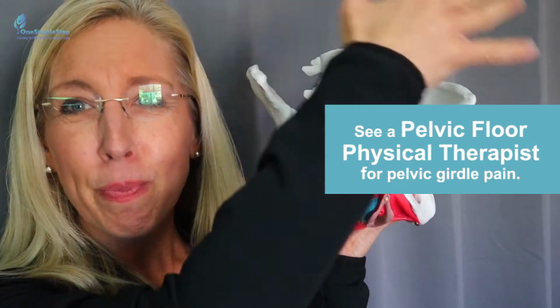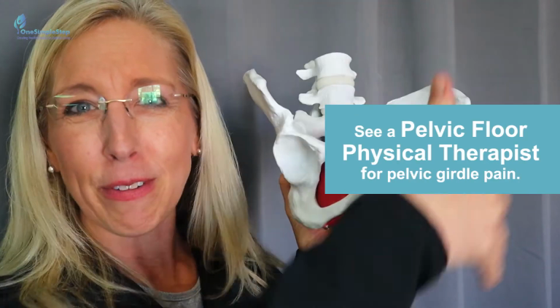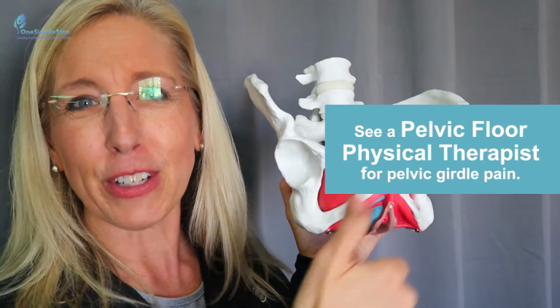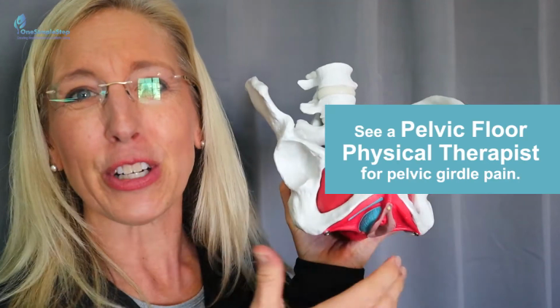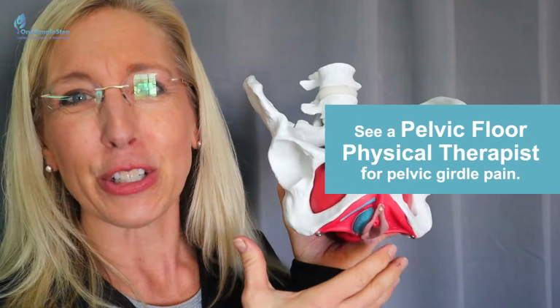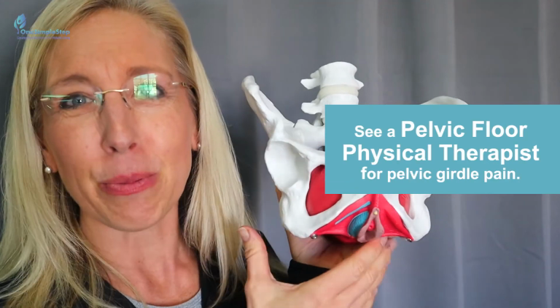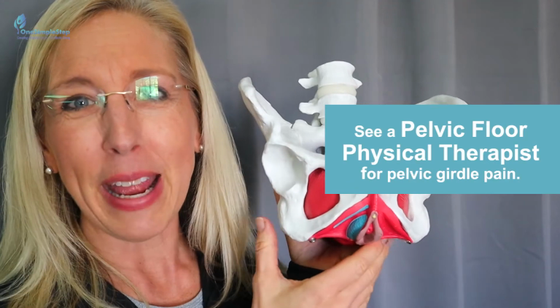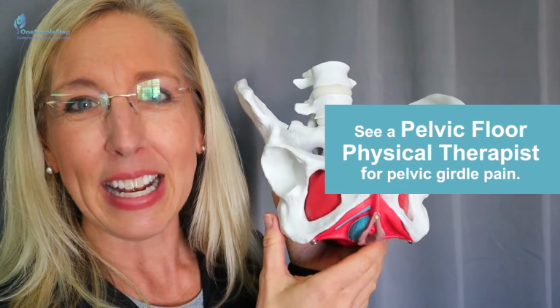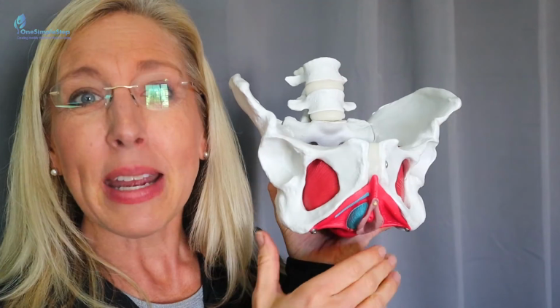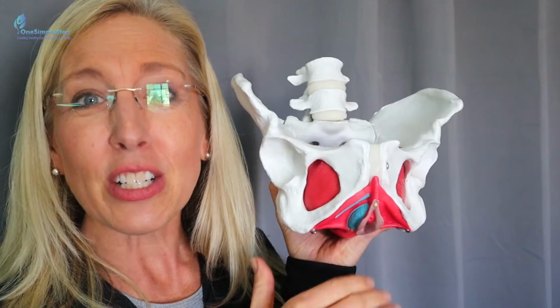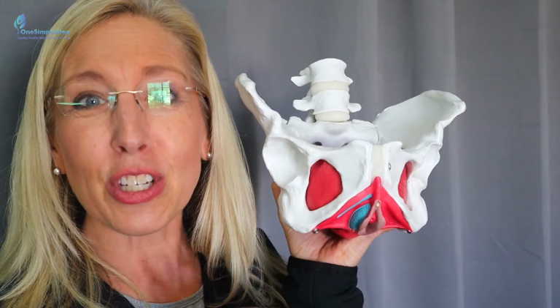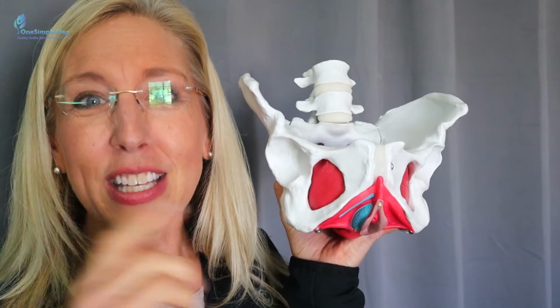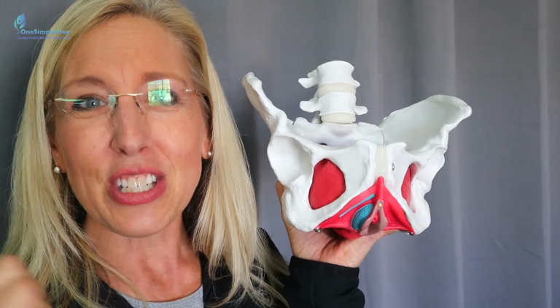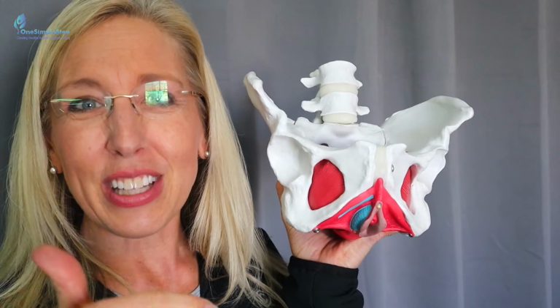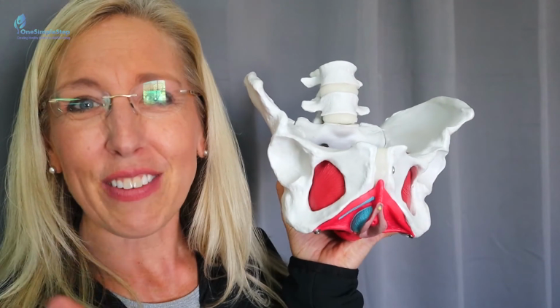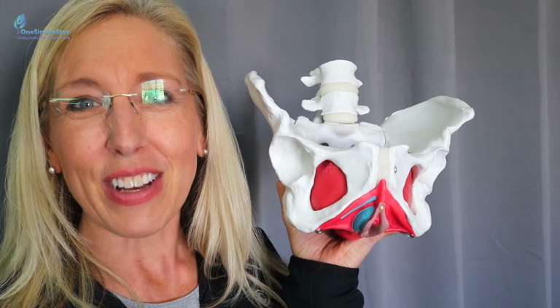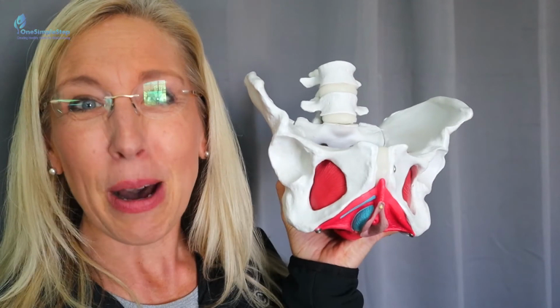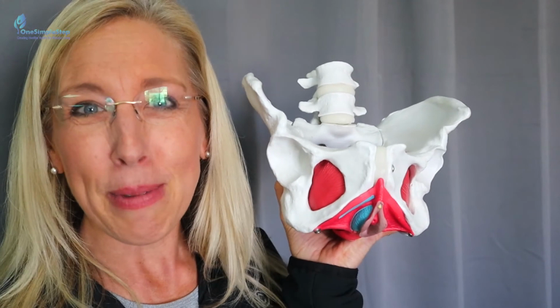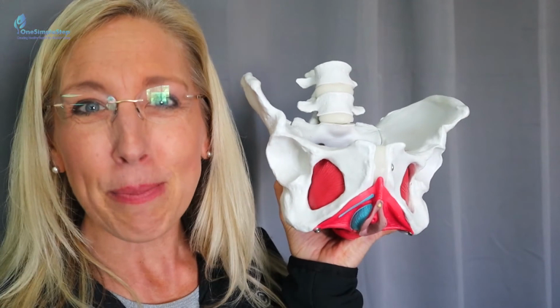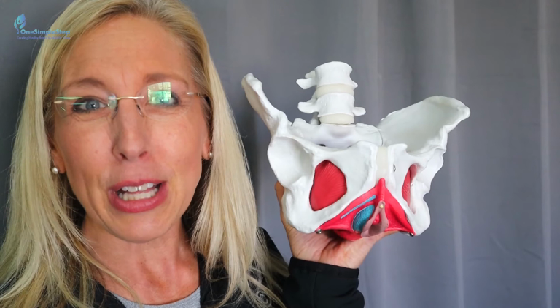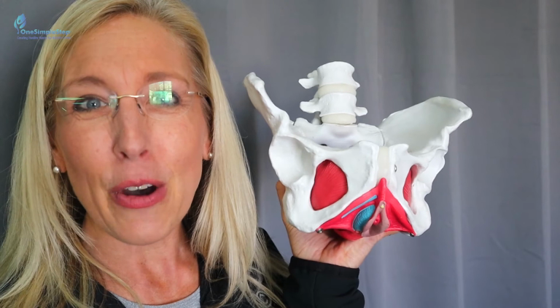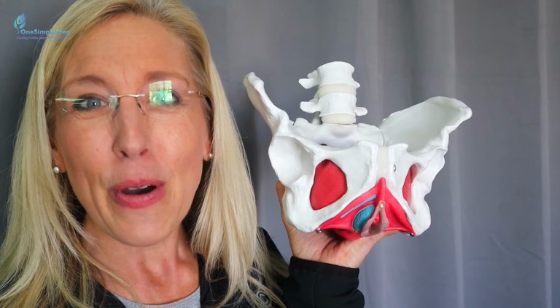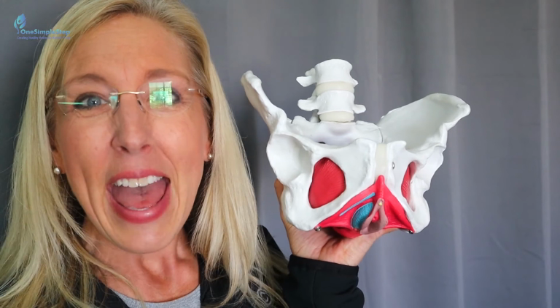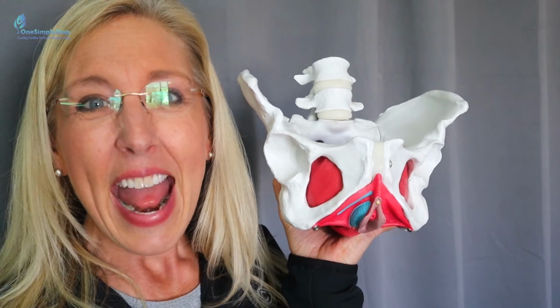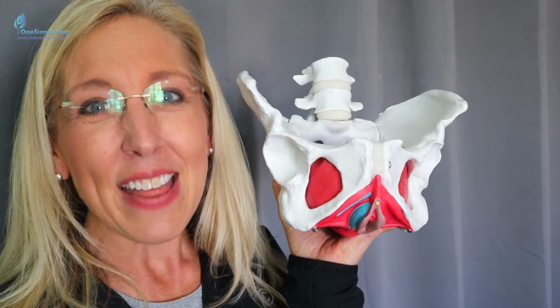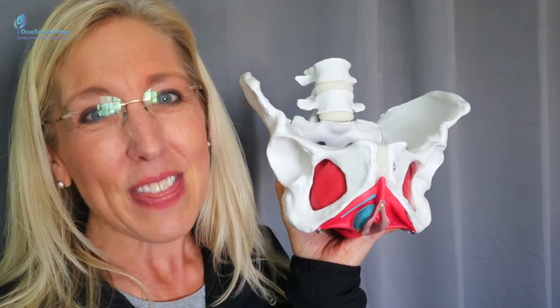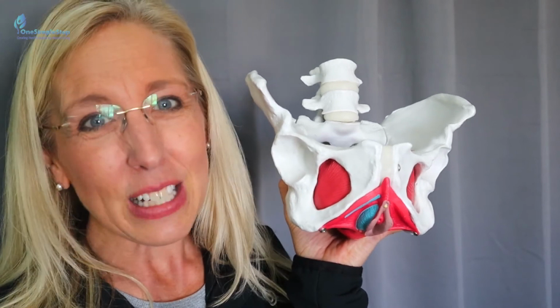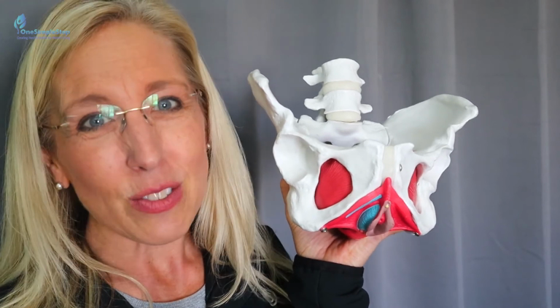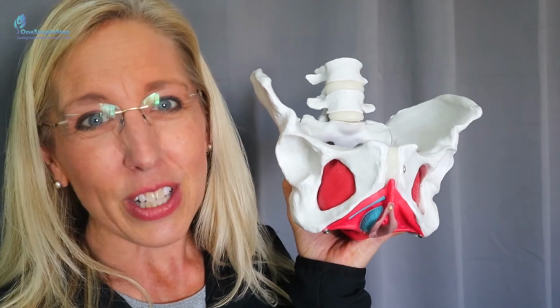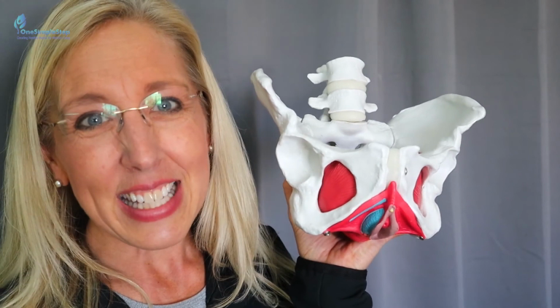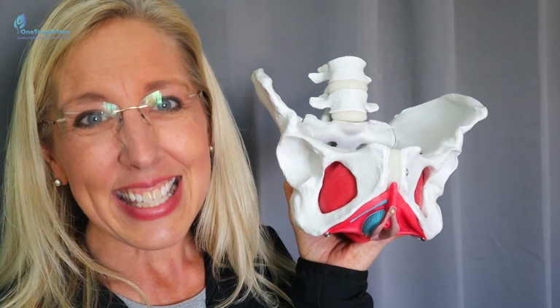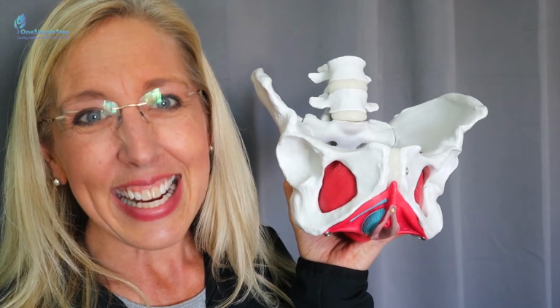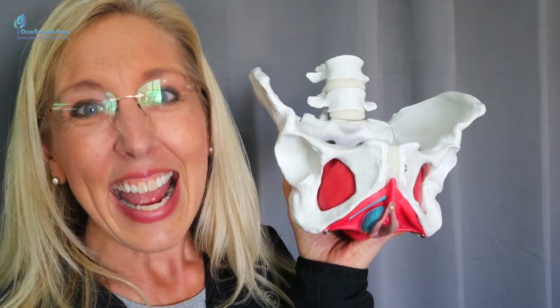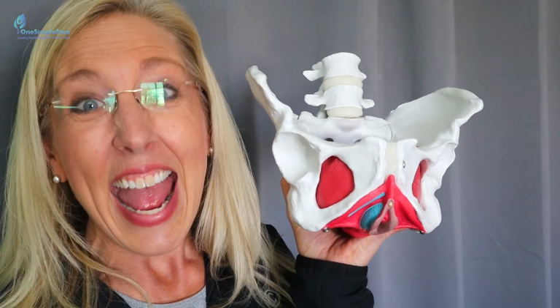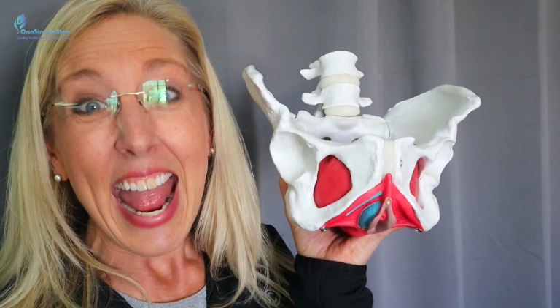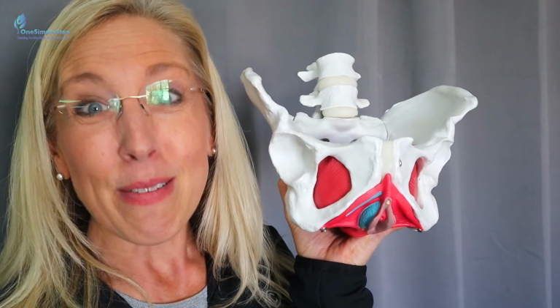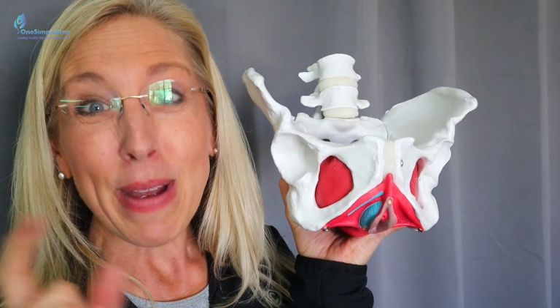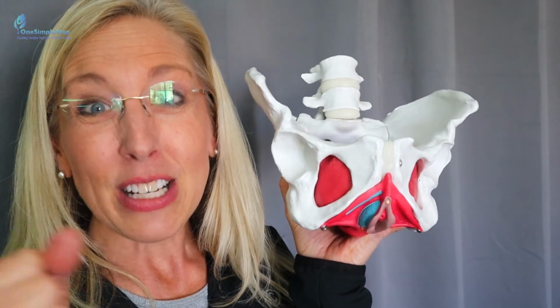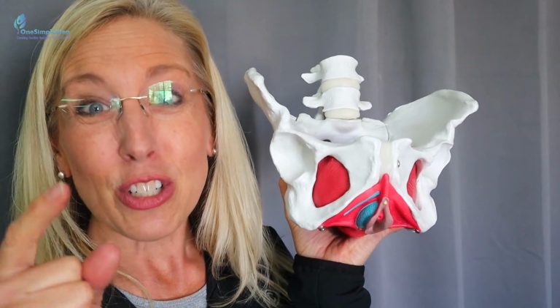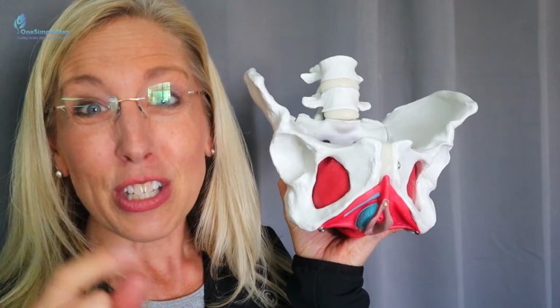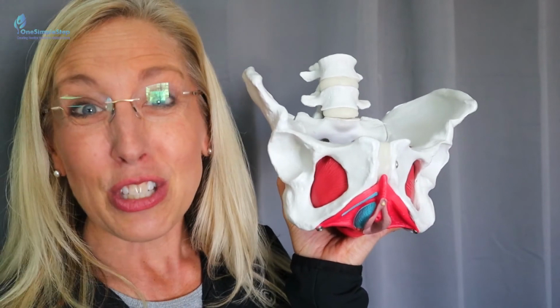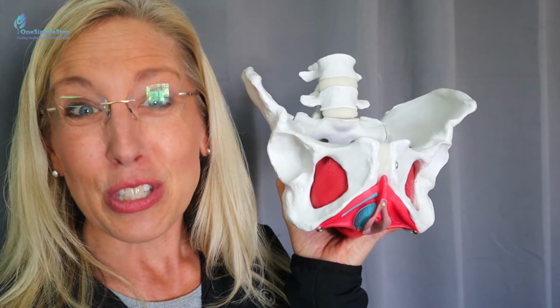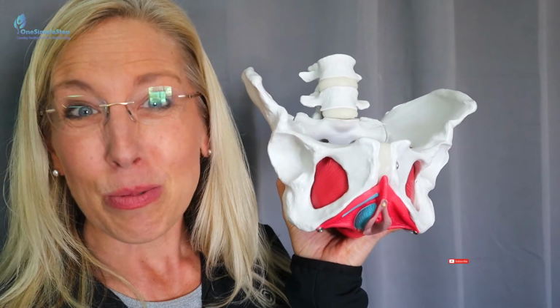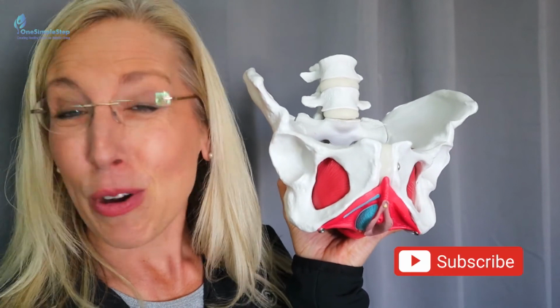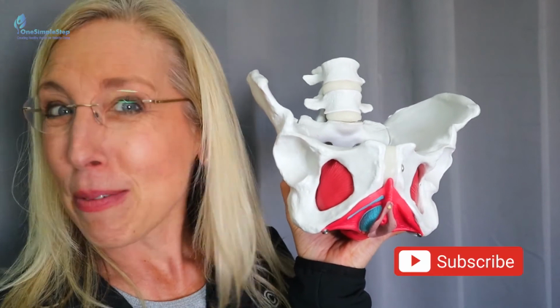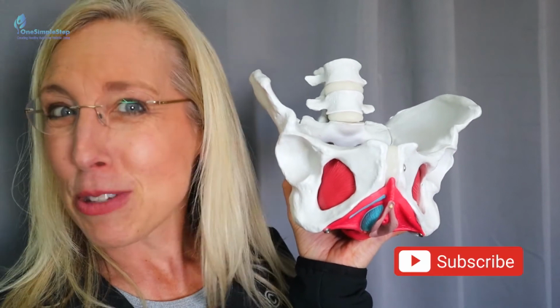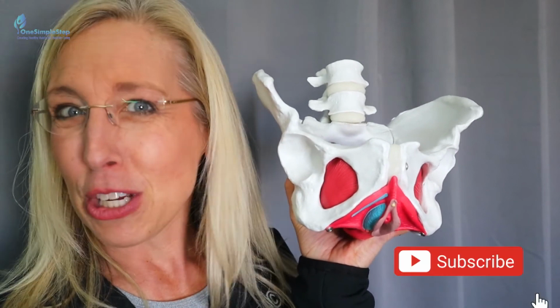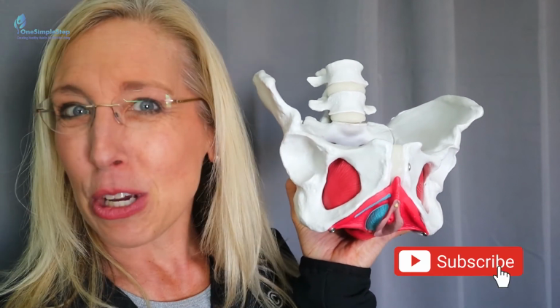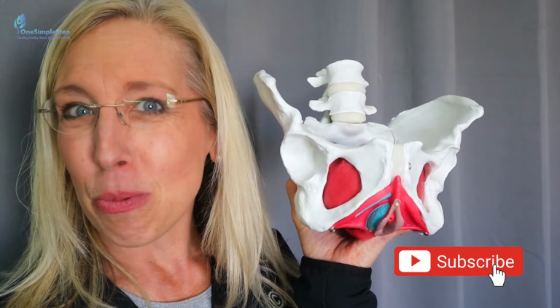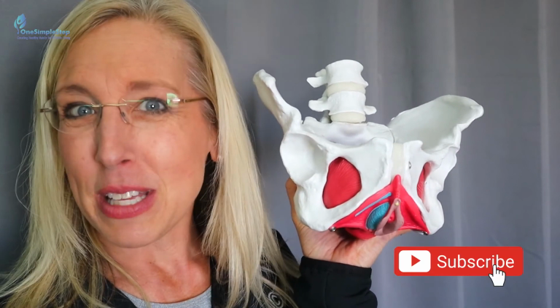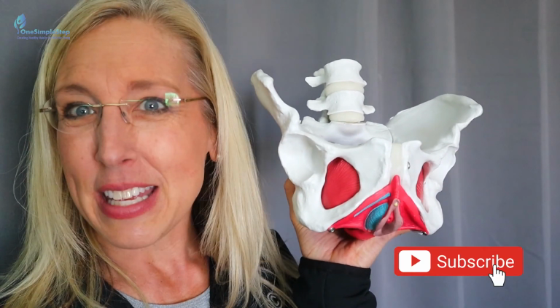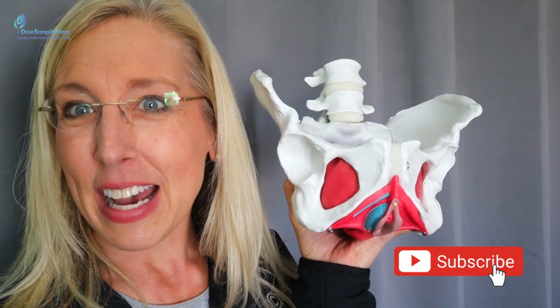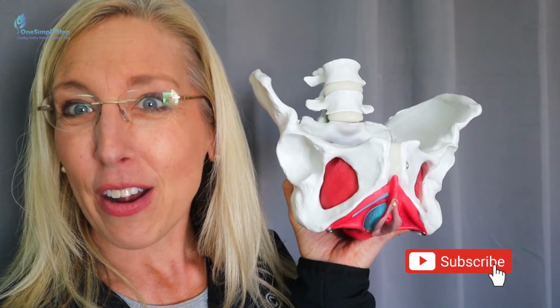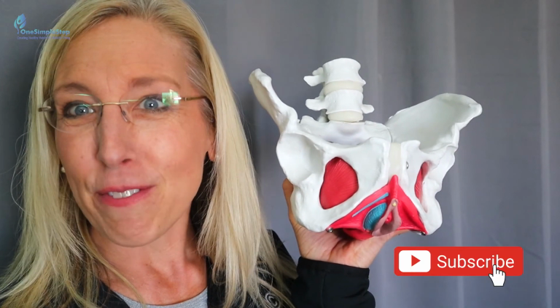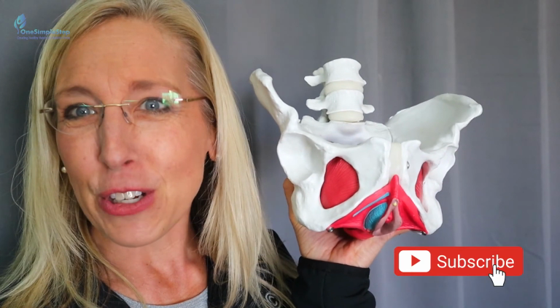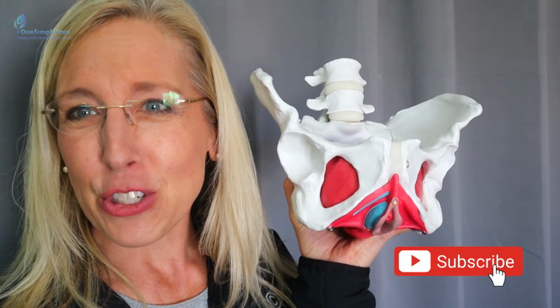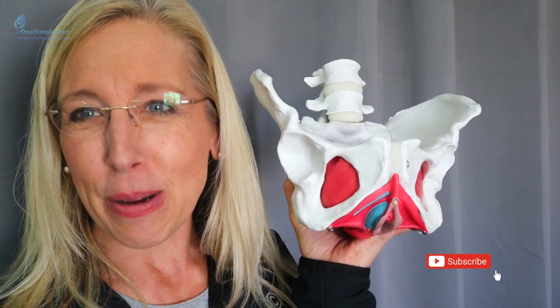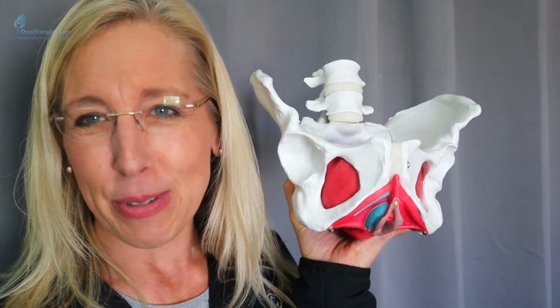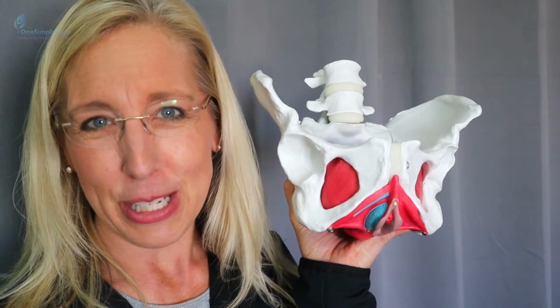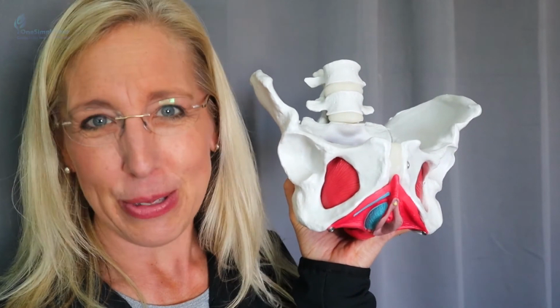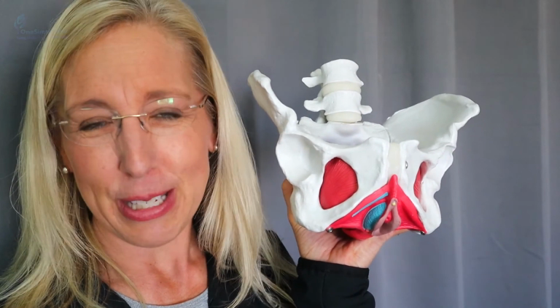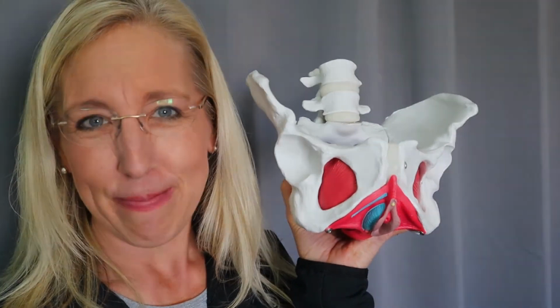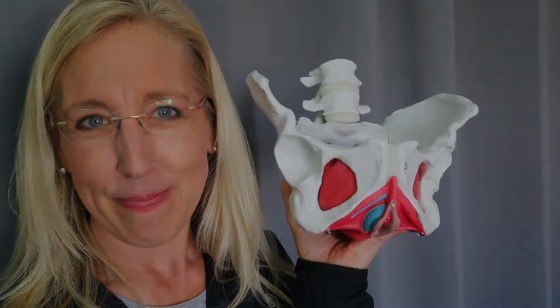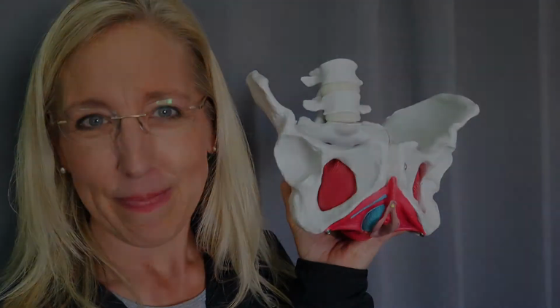Go and see your pelvic floor physical therapist and talk to your doctor for your pelvic girdle pain. Make sure you leave a comment below, thanks for listening, and subscribe so you don't miss out on future episodes.